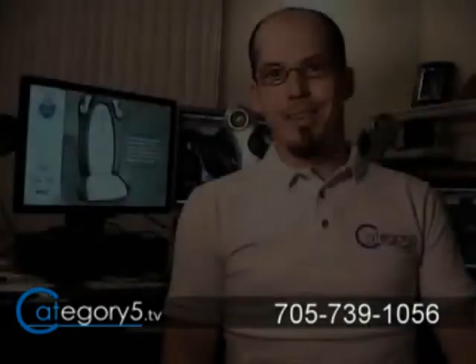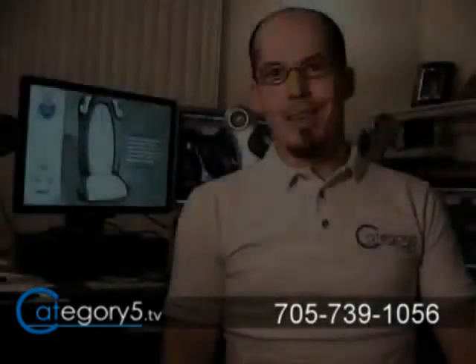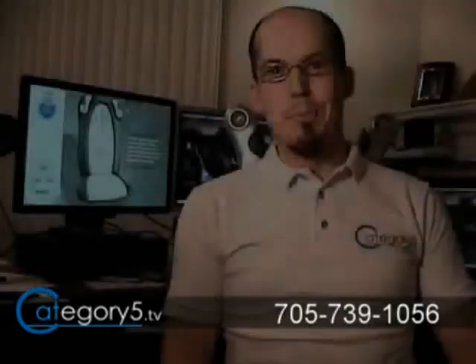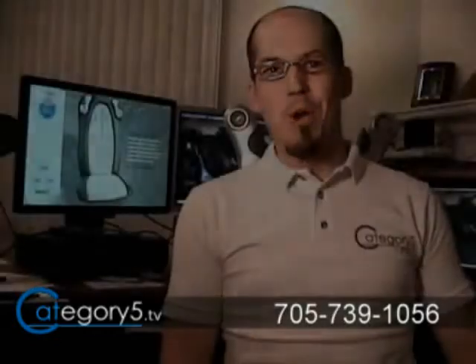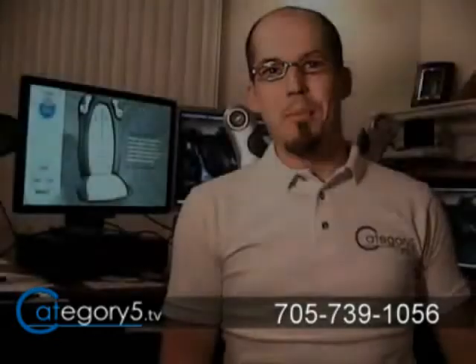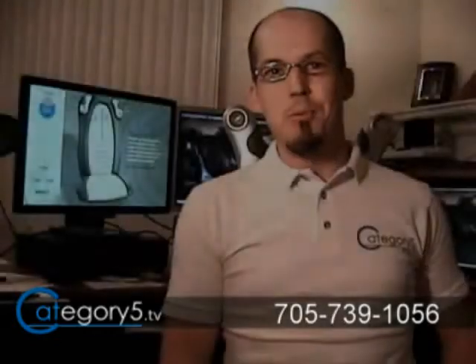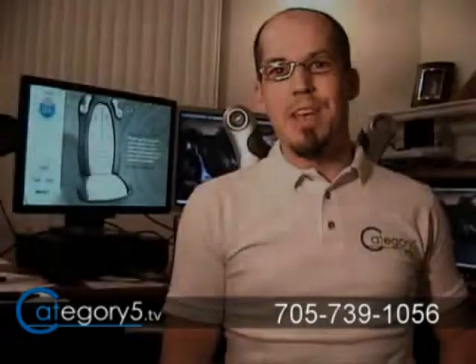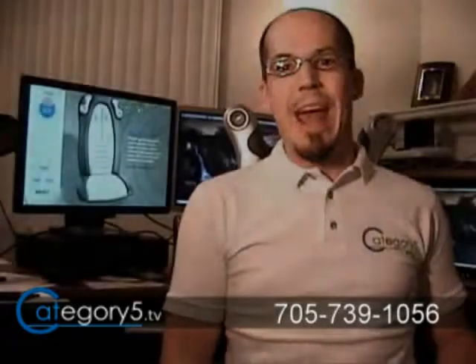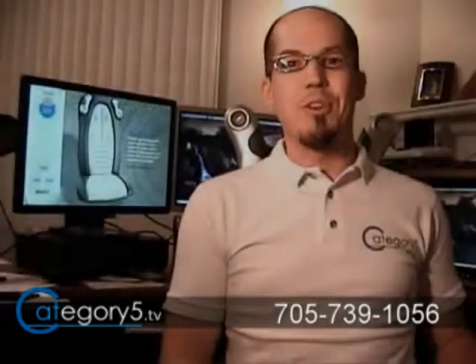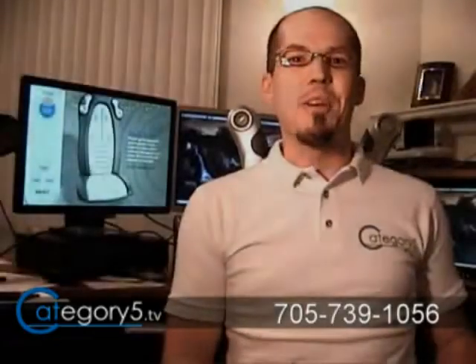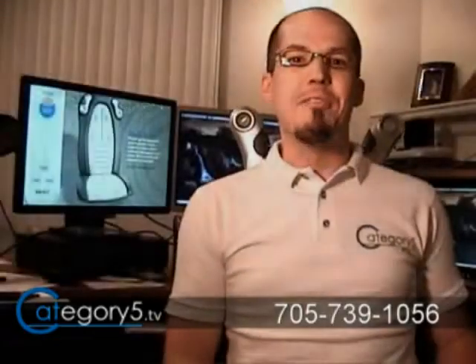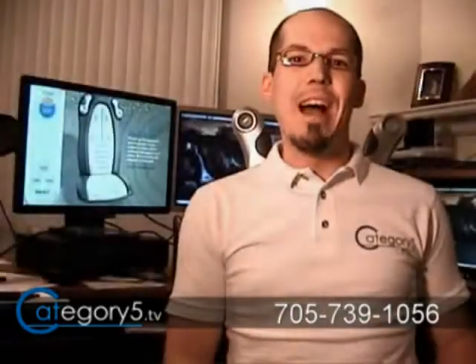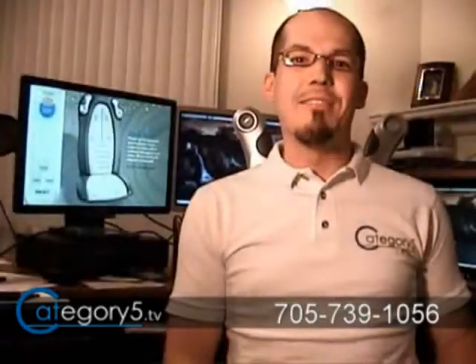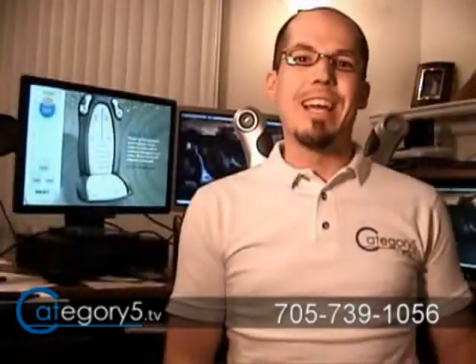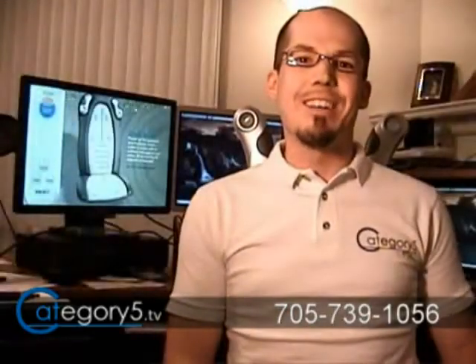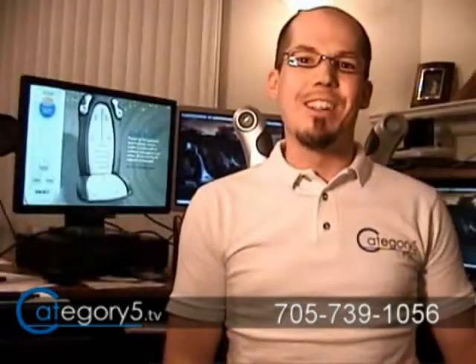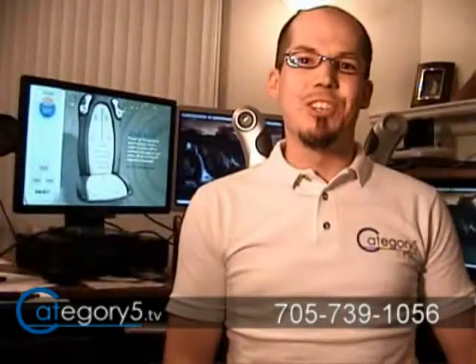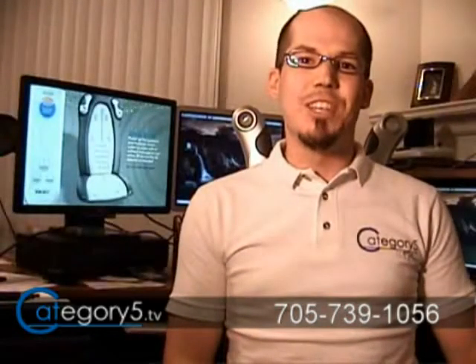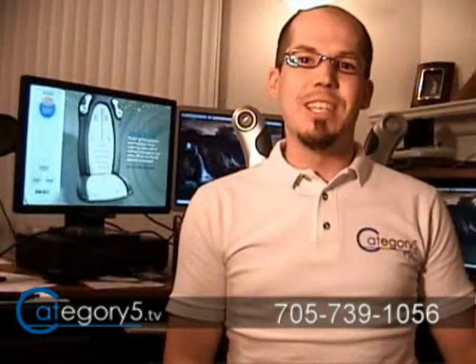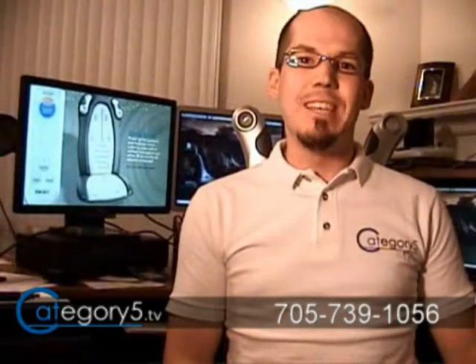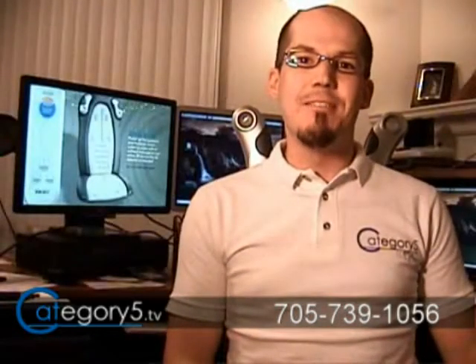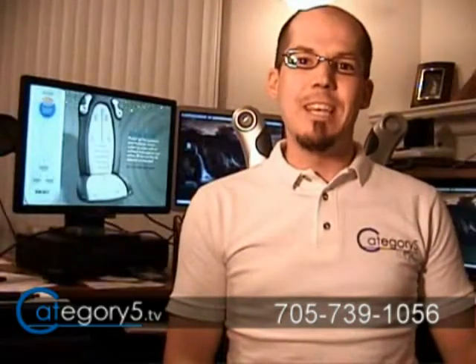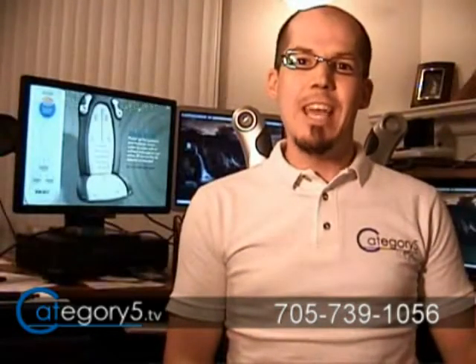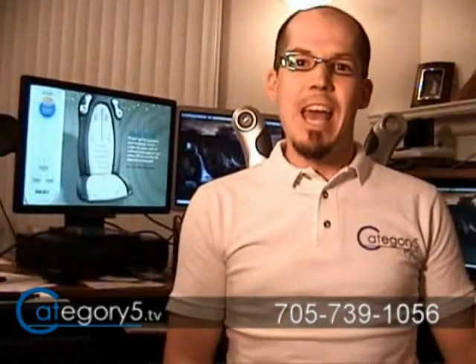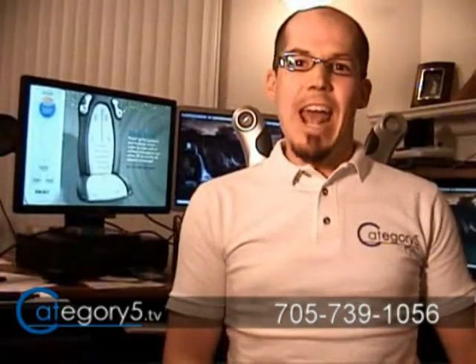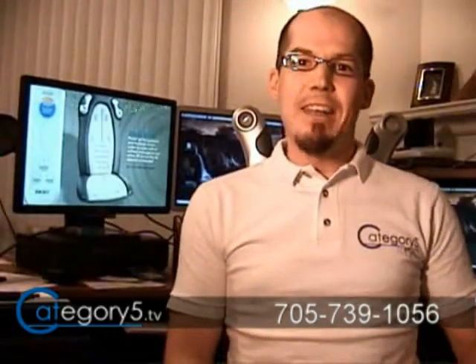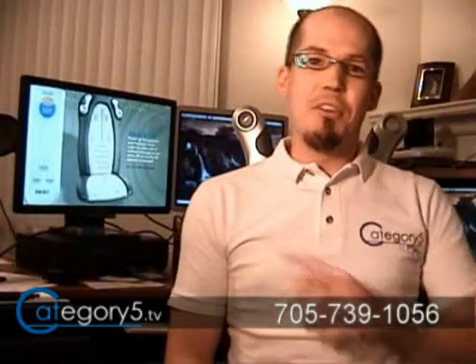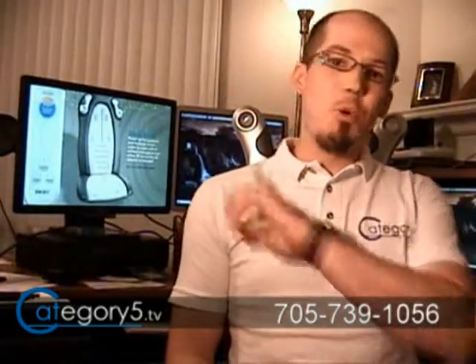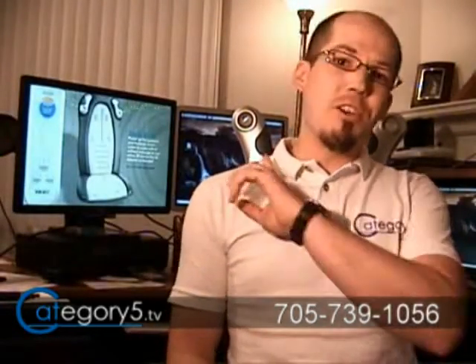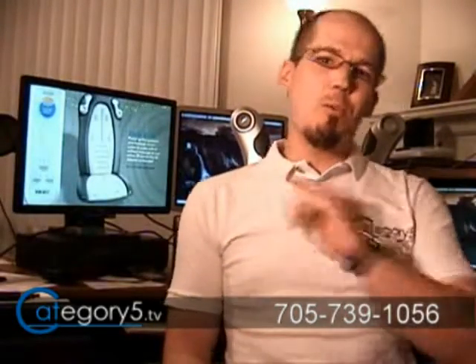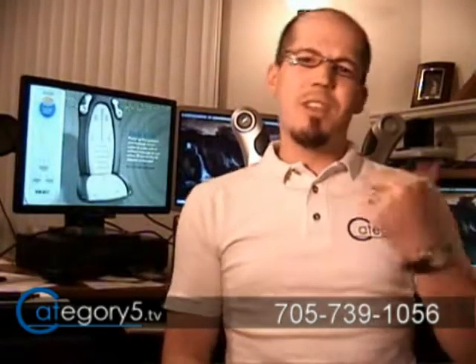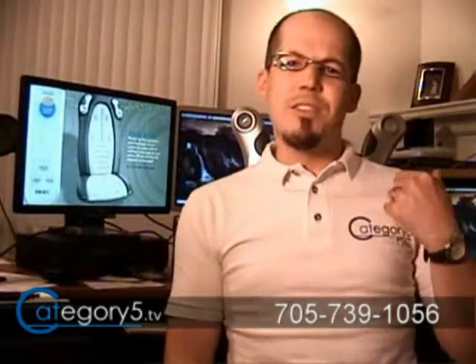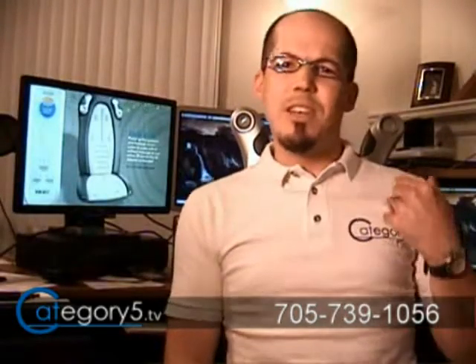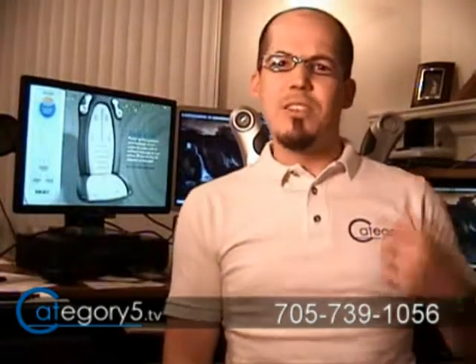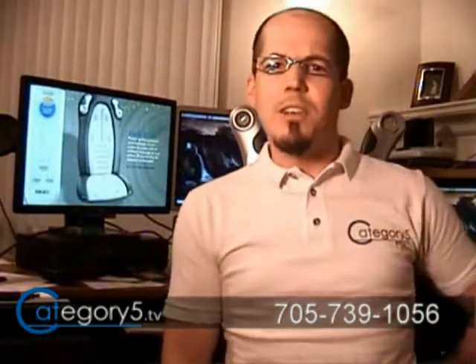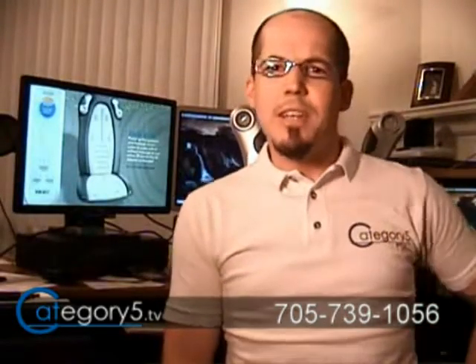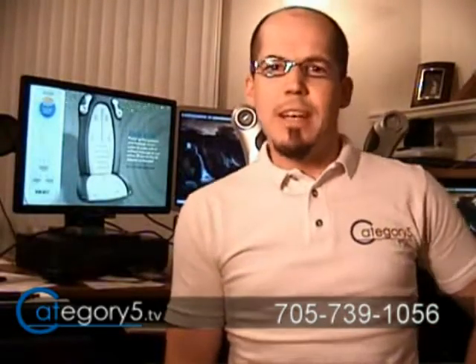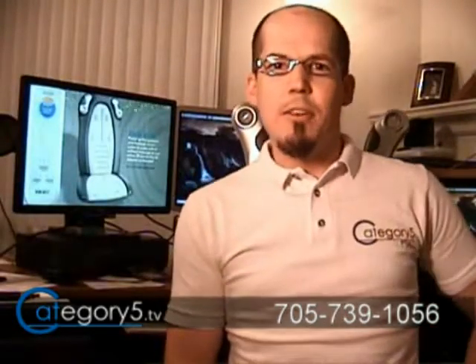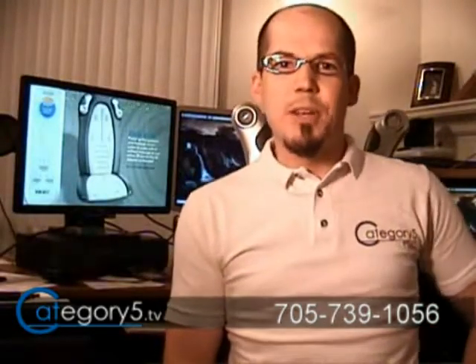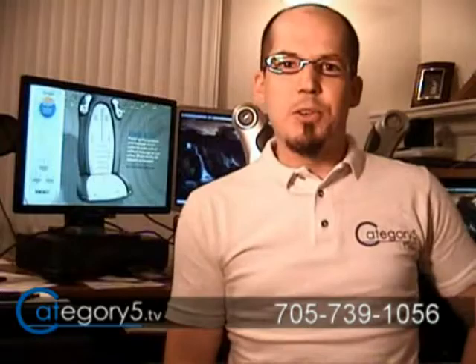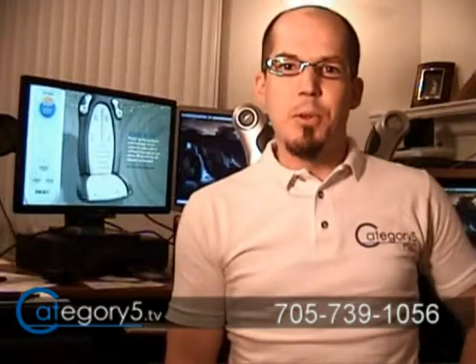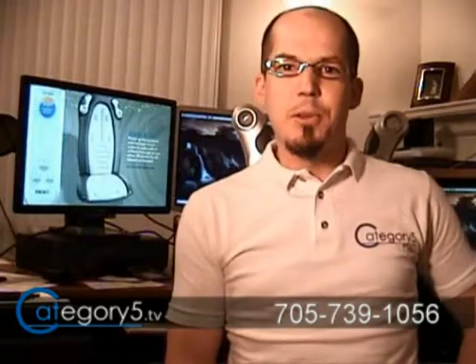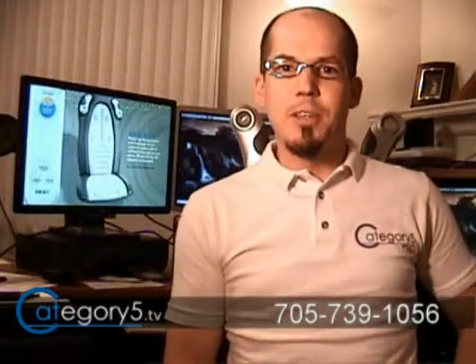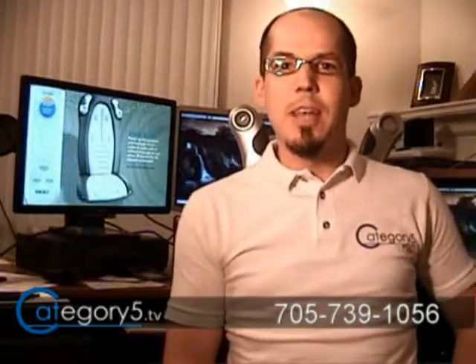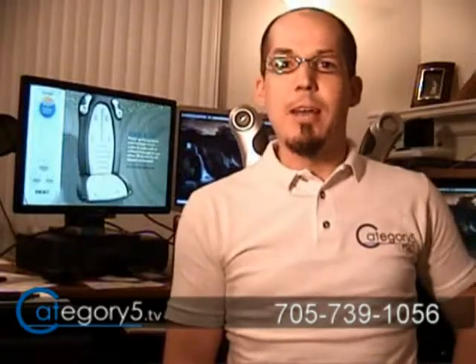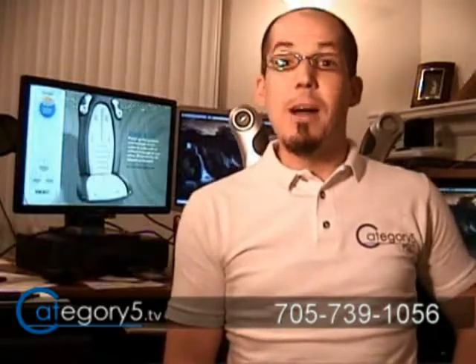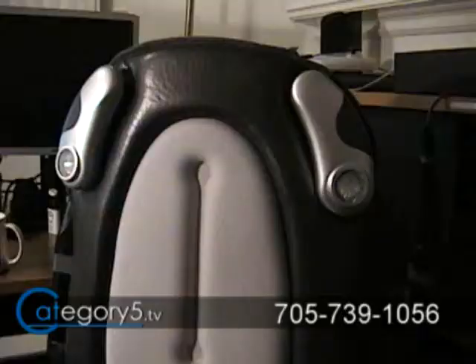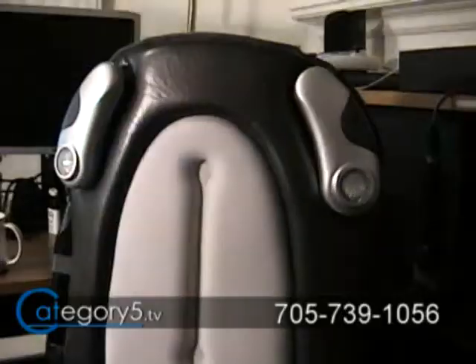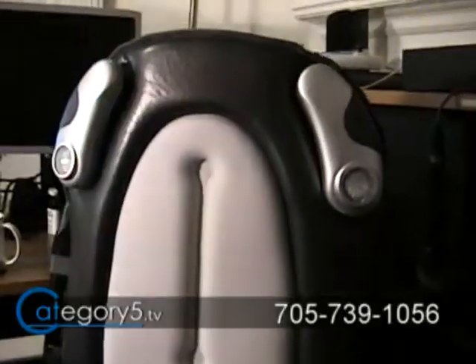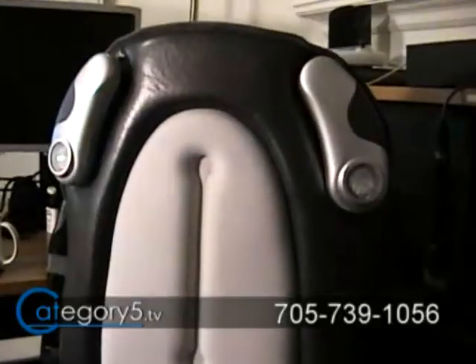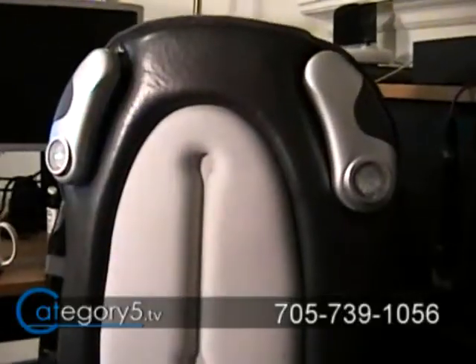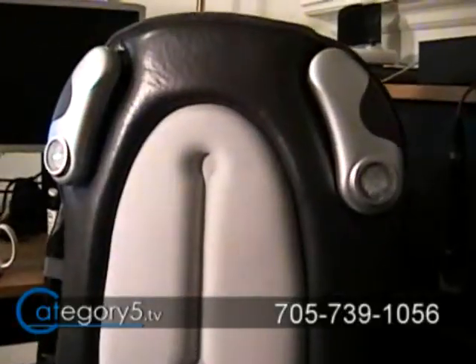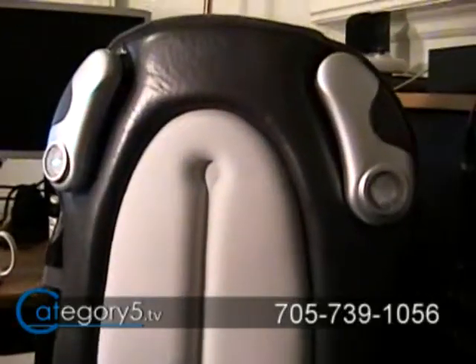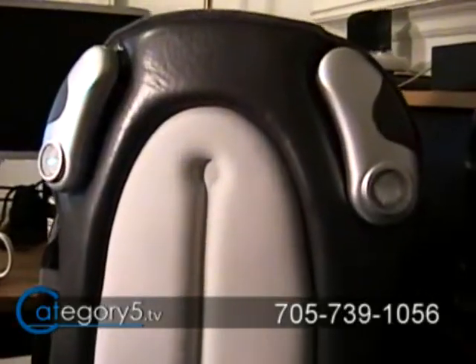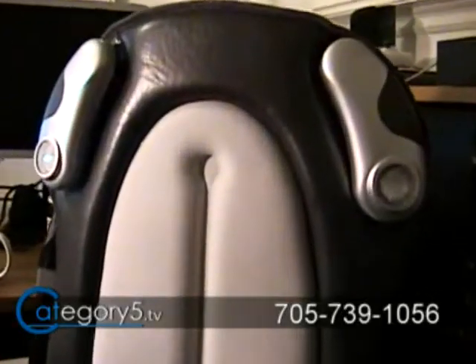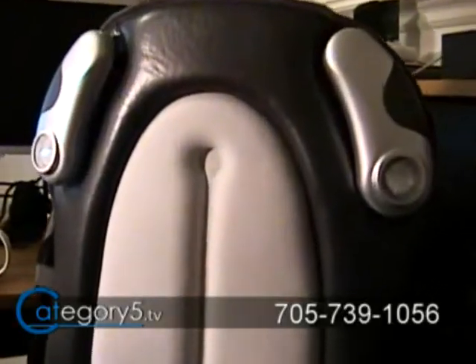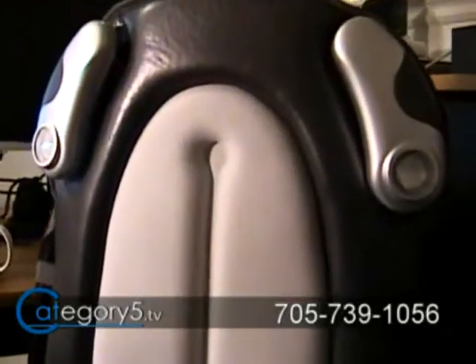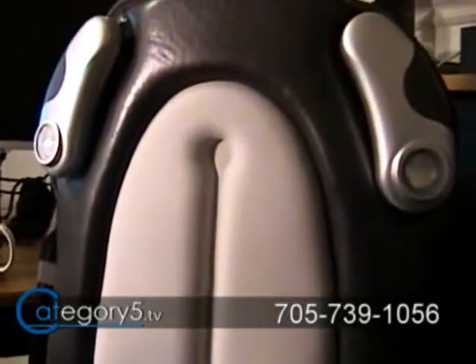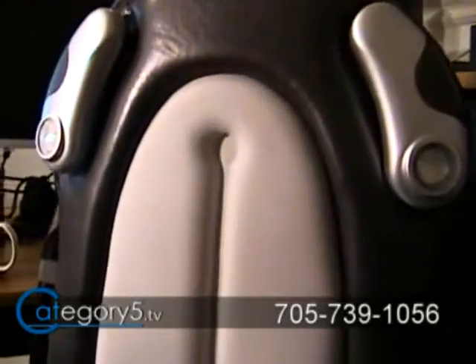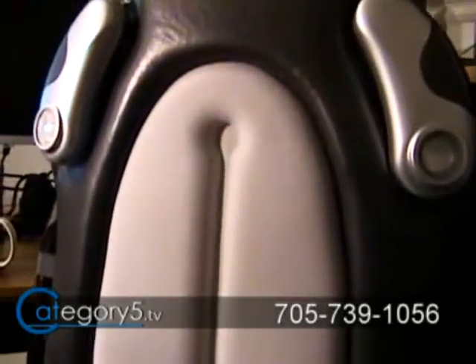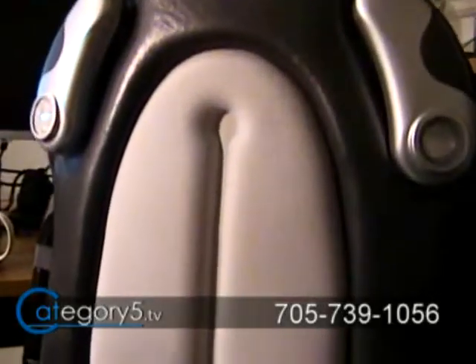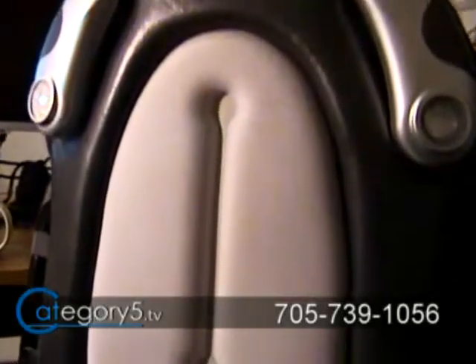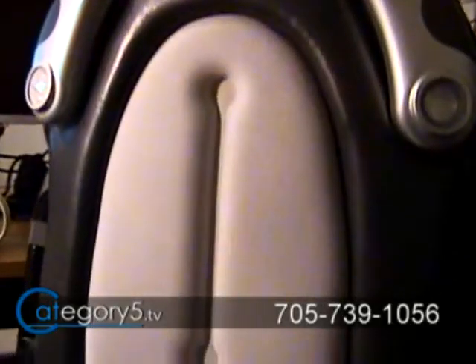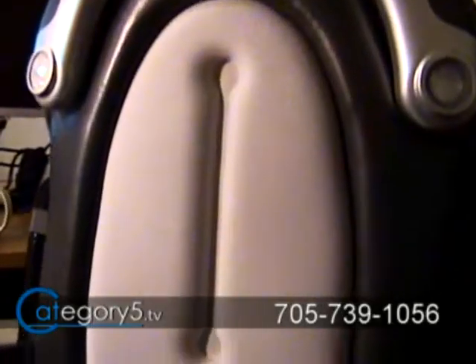I'm Robbie with Category 5 Technology TV, and if you're wondering what these things are sticking out of my shoulders tonight, I'm sitting on an iKush from Homedics.